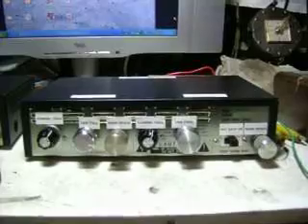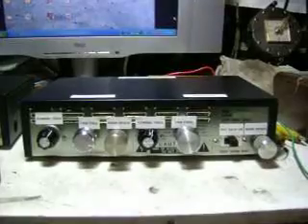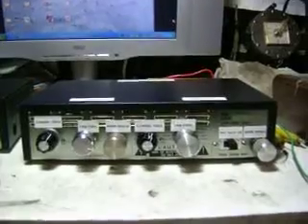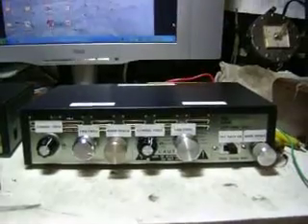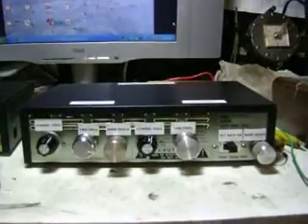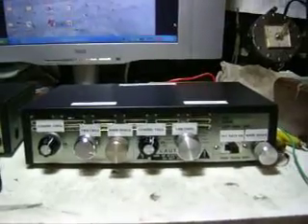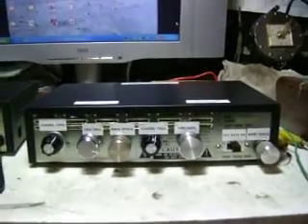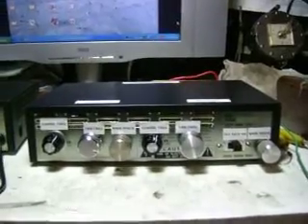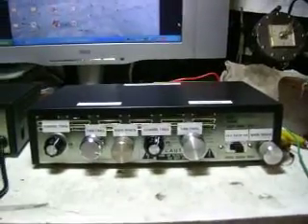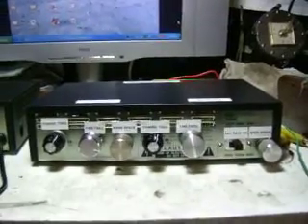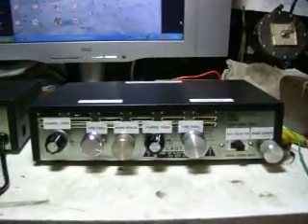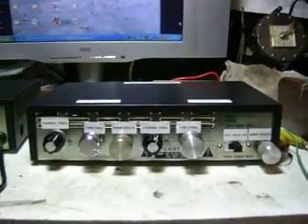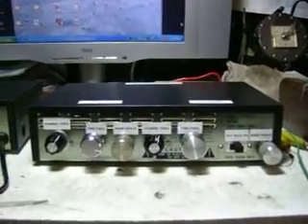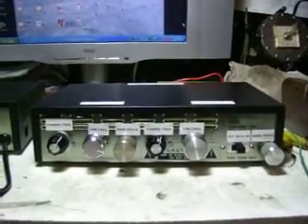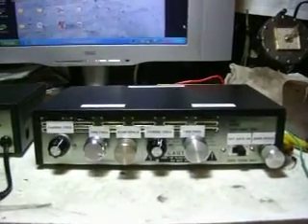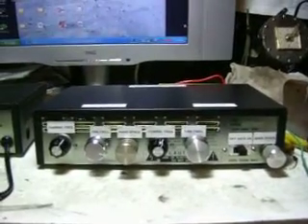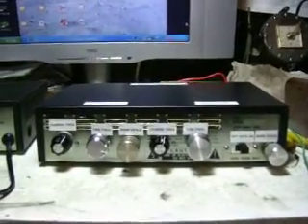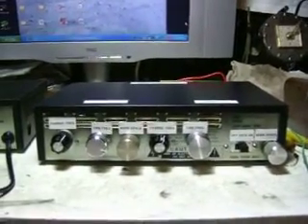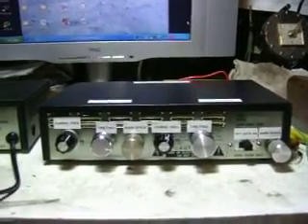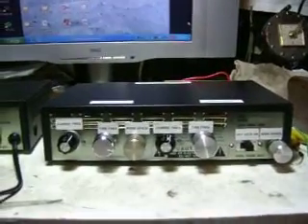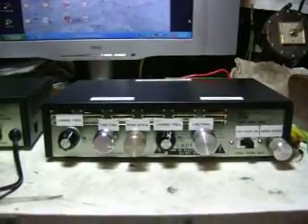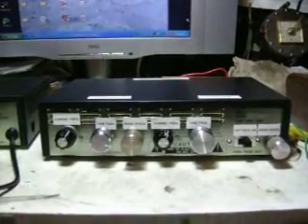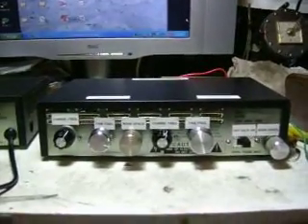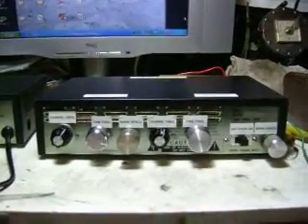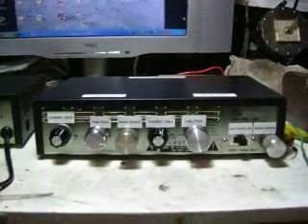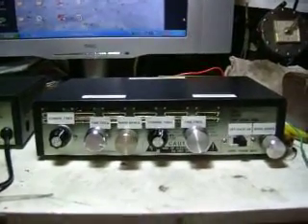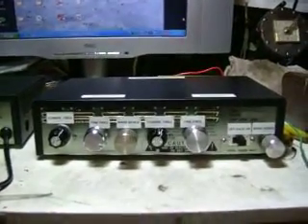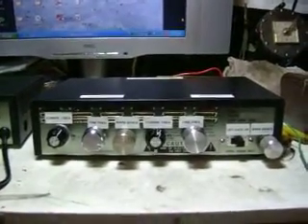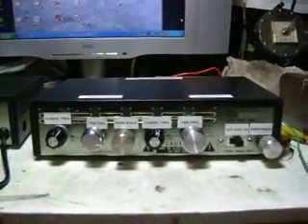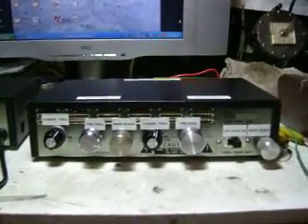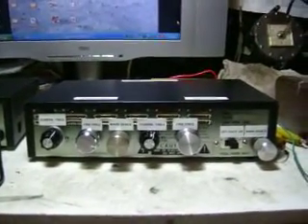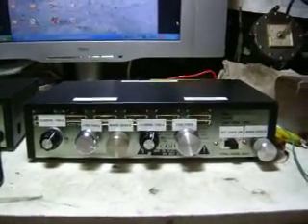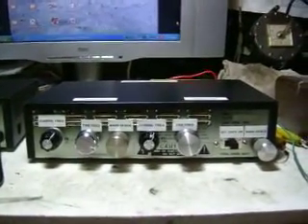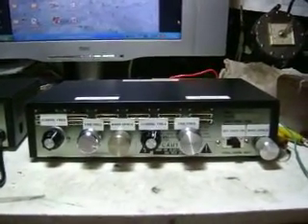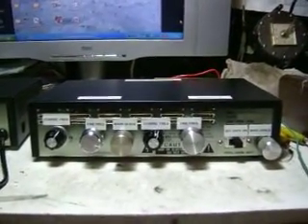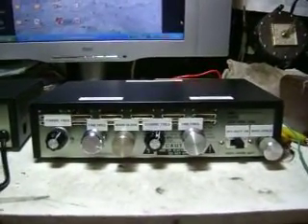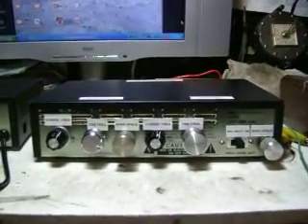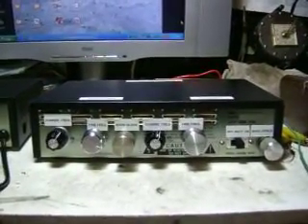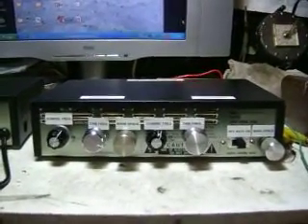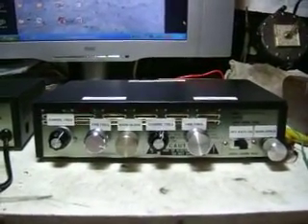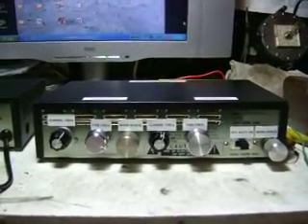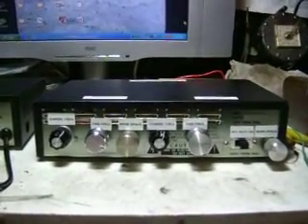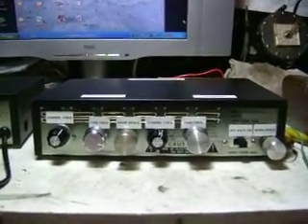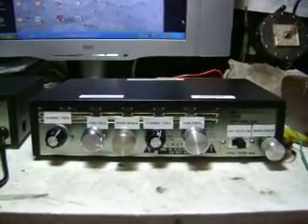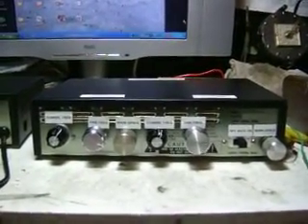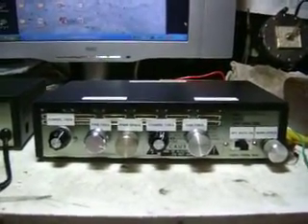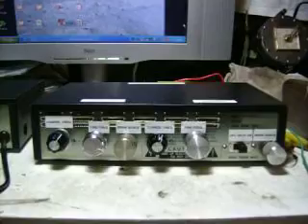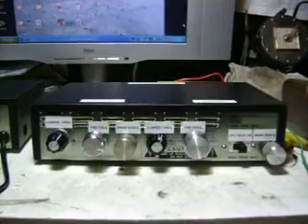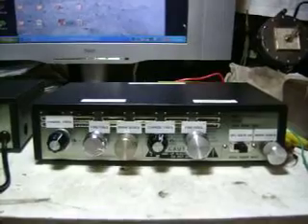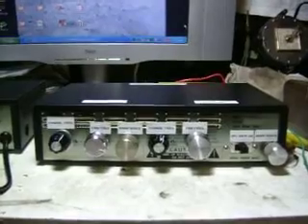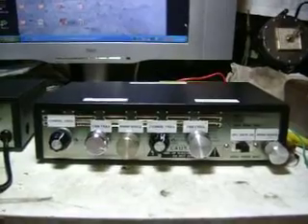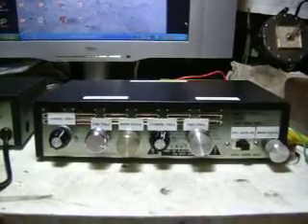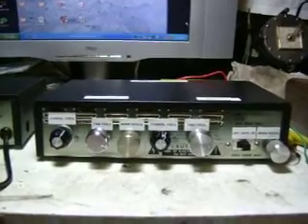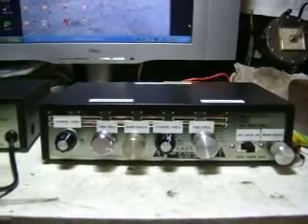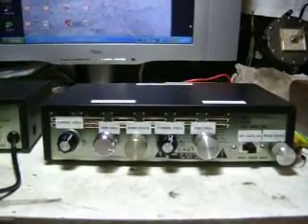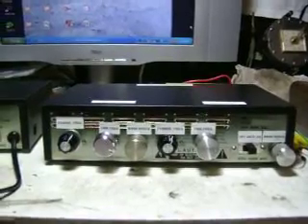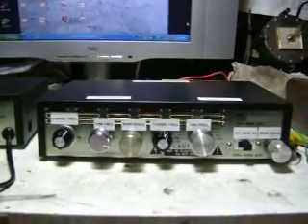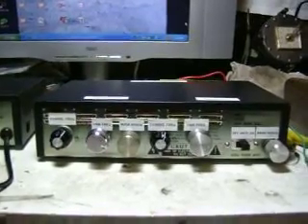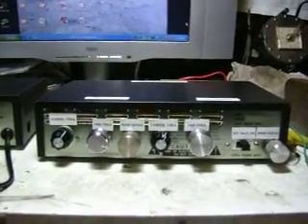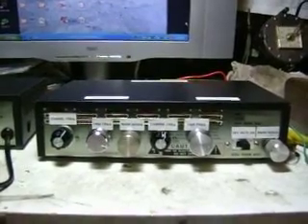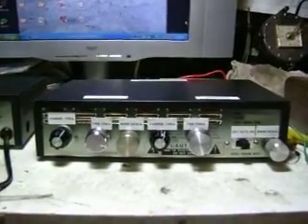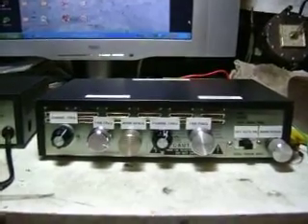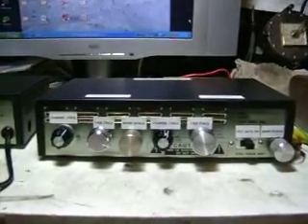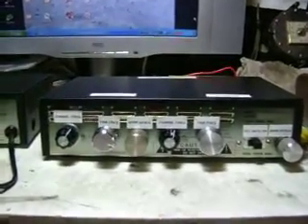Hey, how's it going YouTube? Just thought I'd show you the latest version of my 60 amp gated pulsar for HHO research.